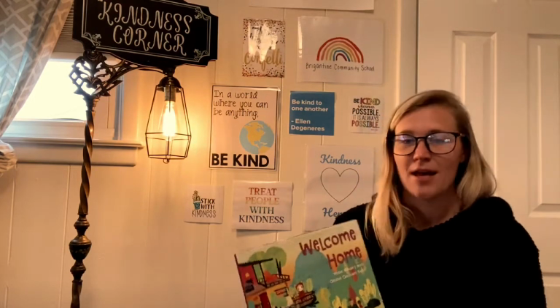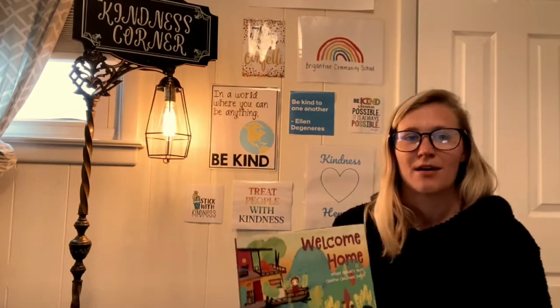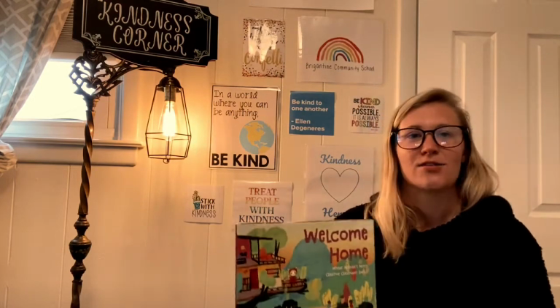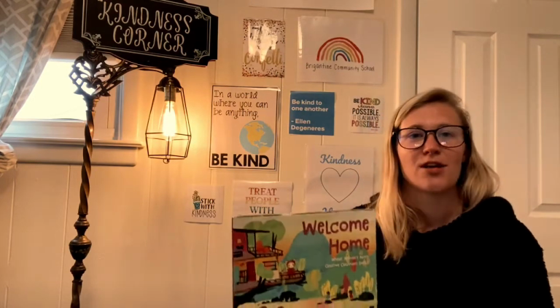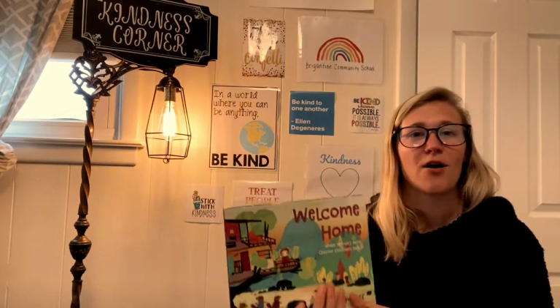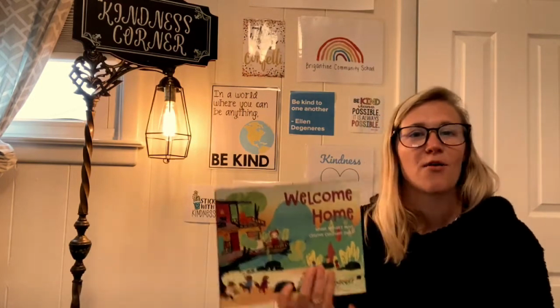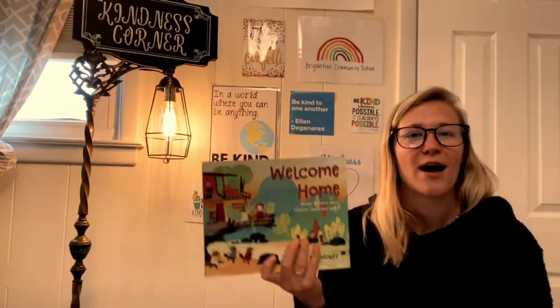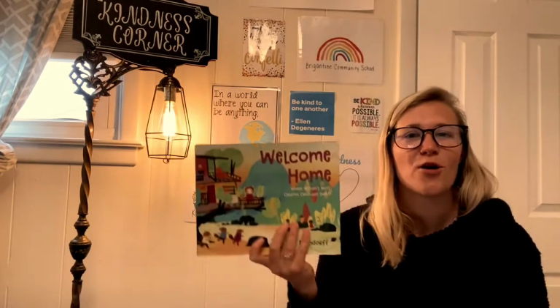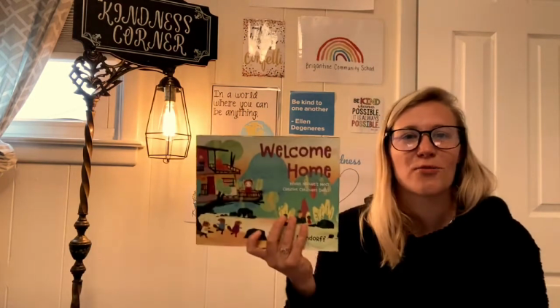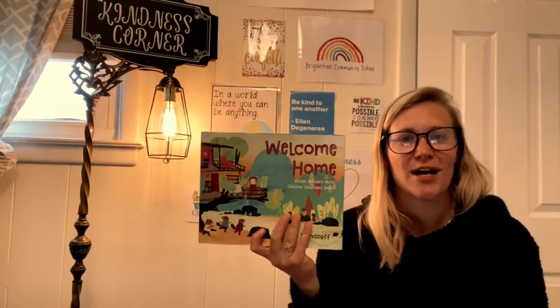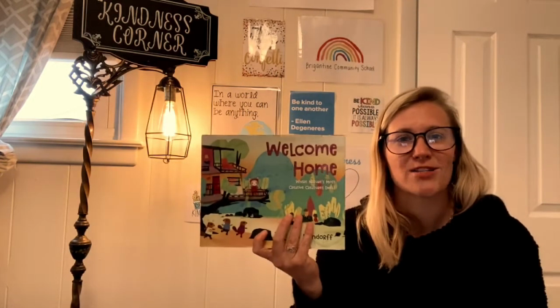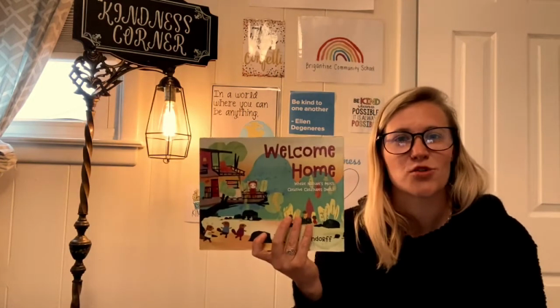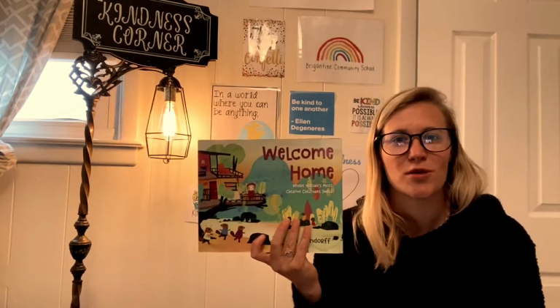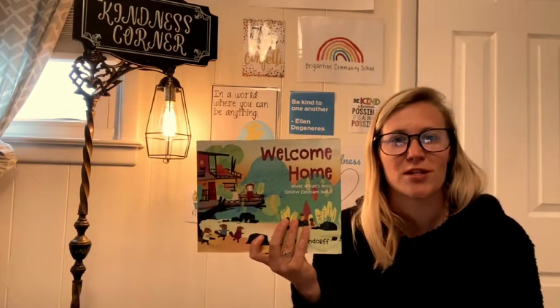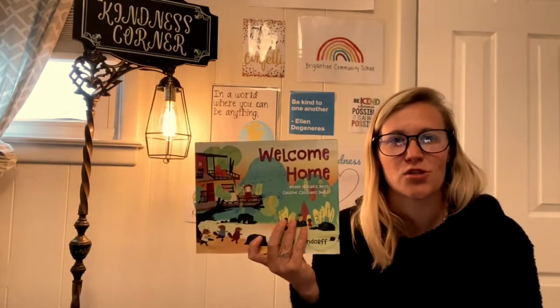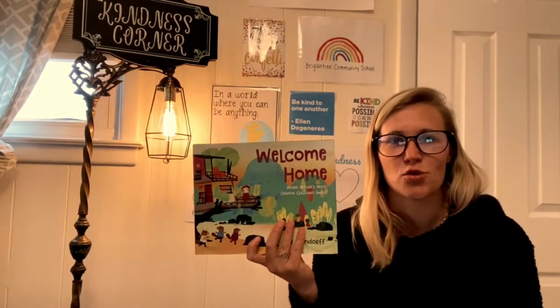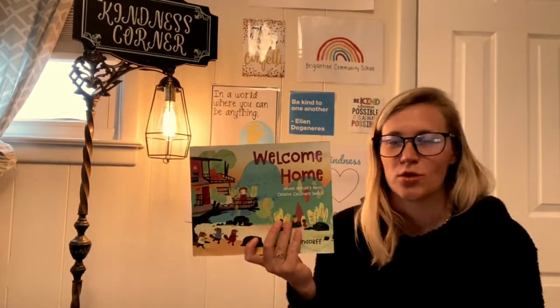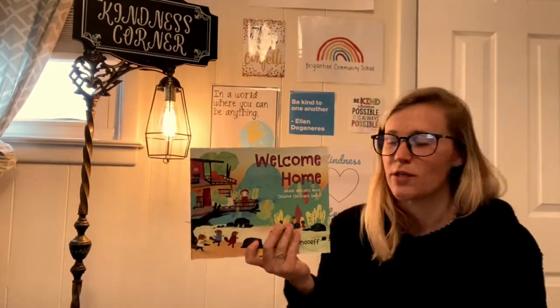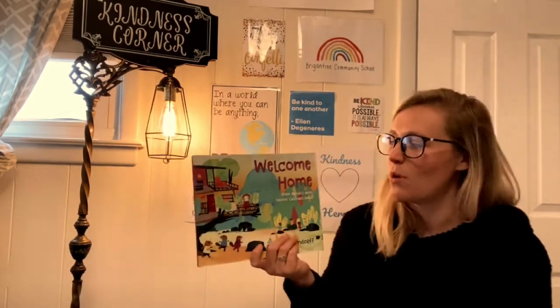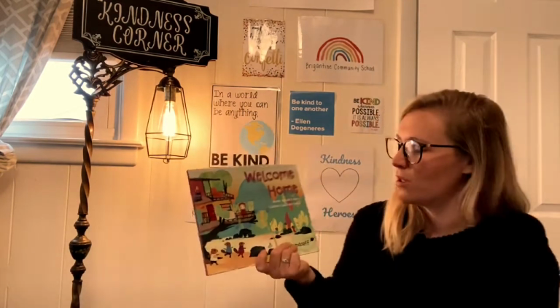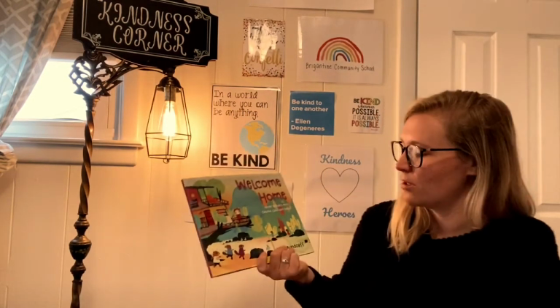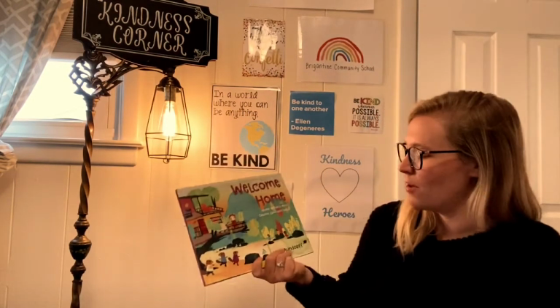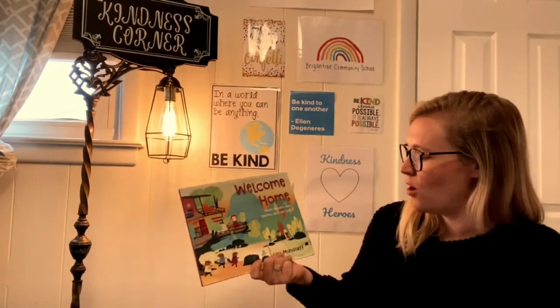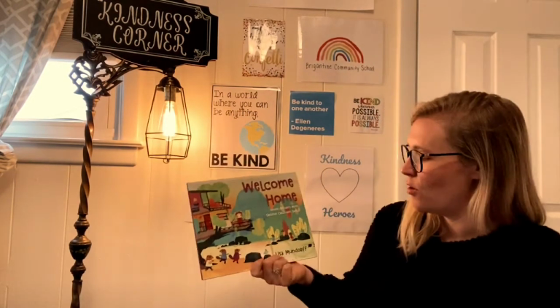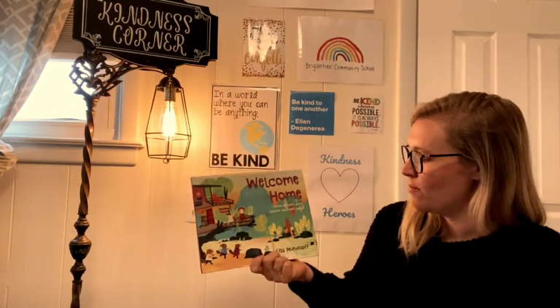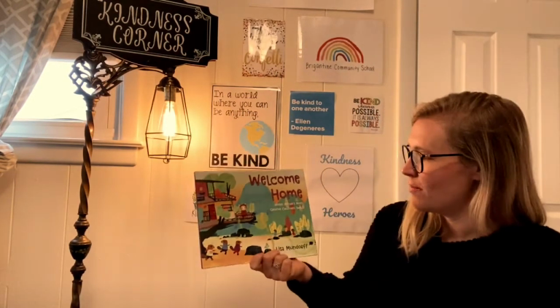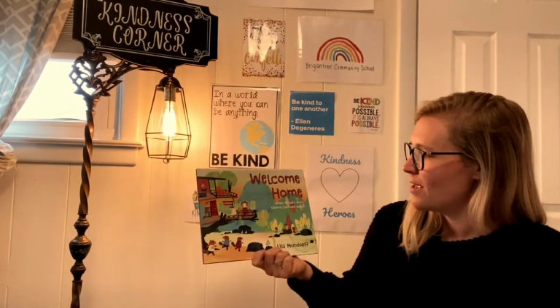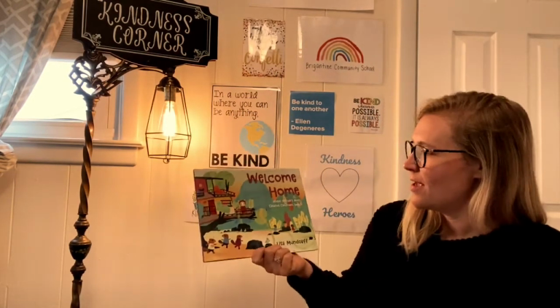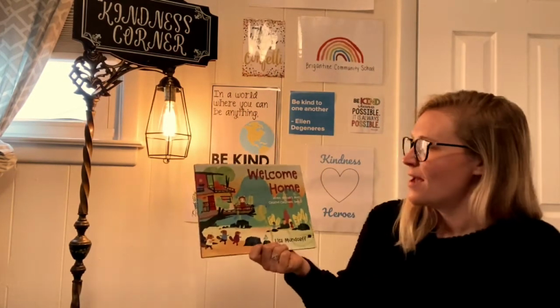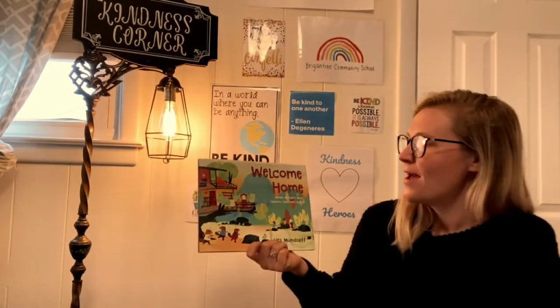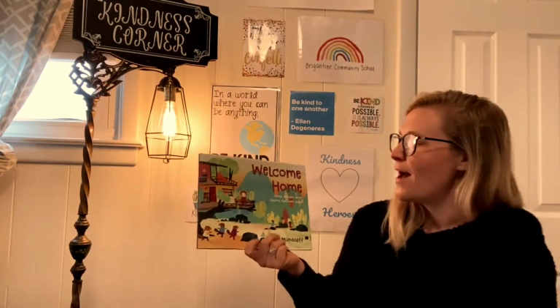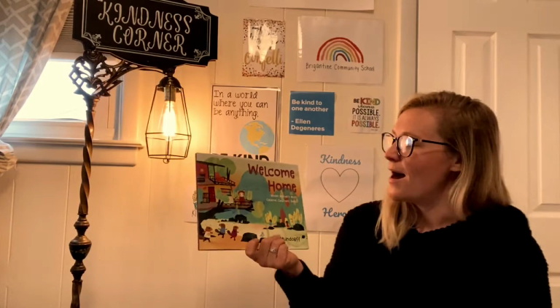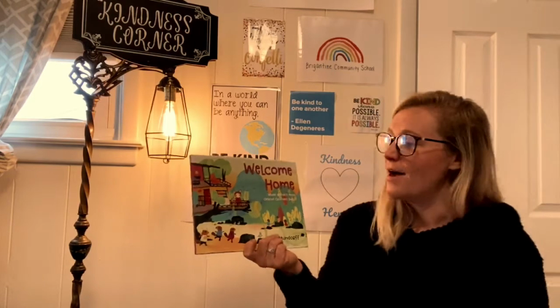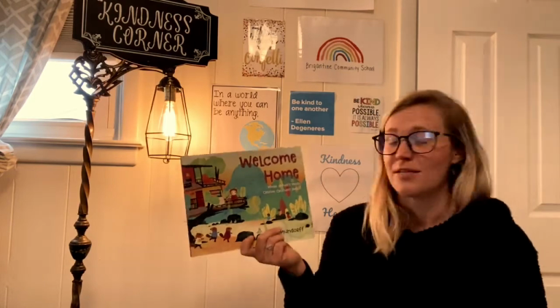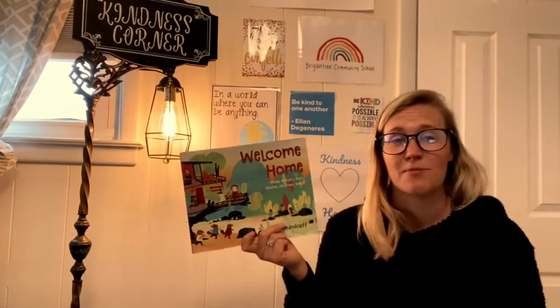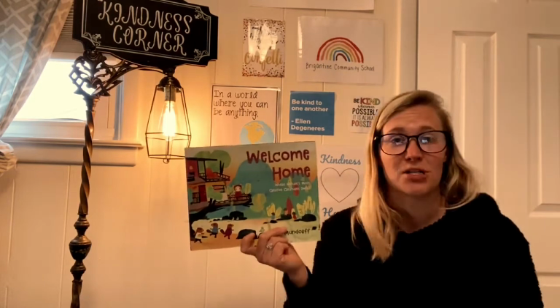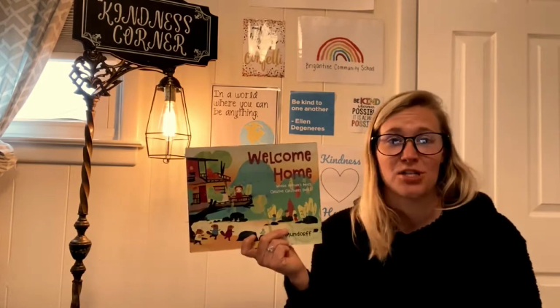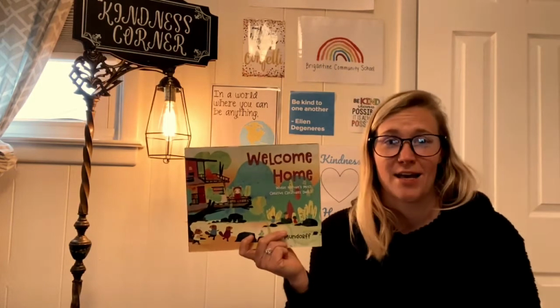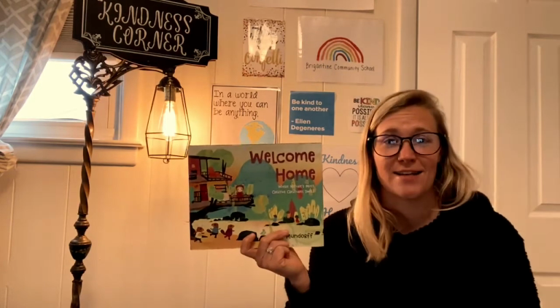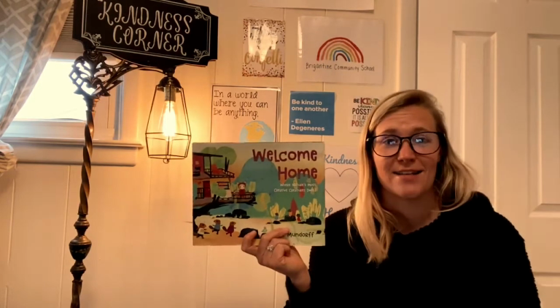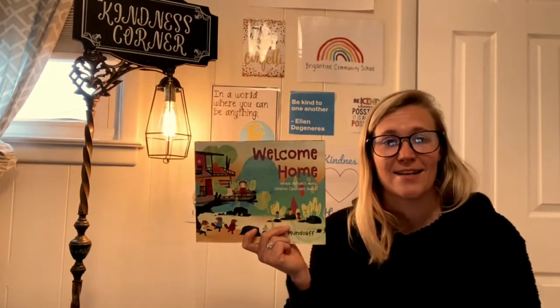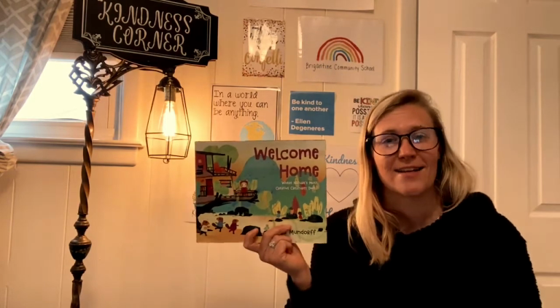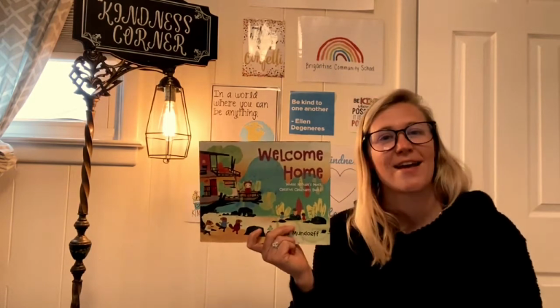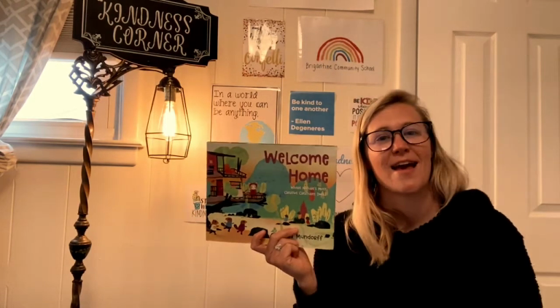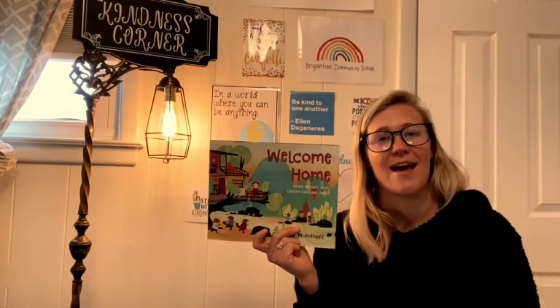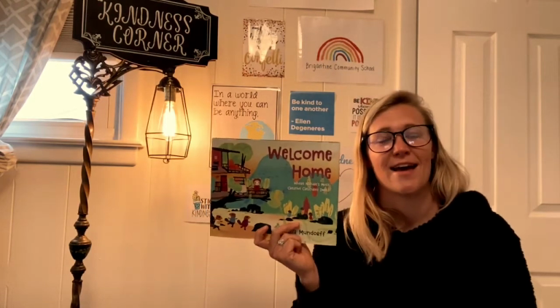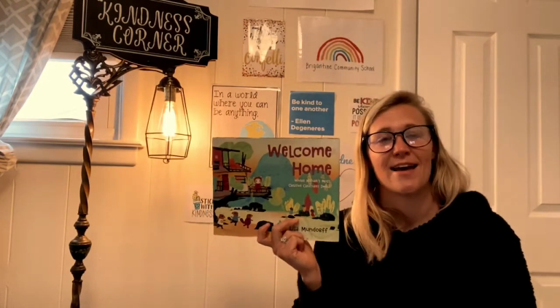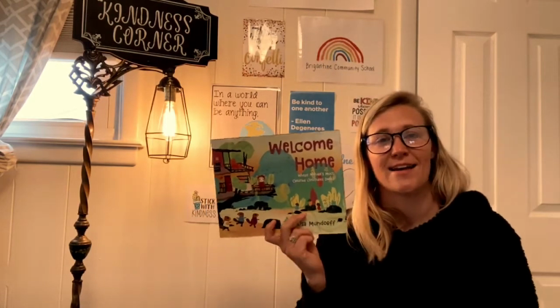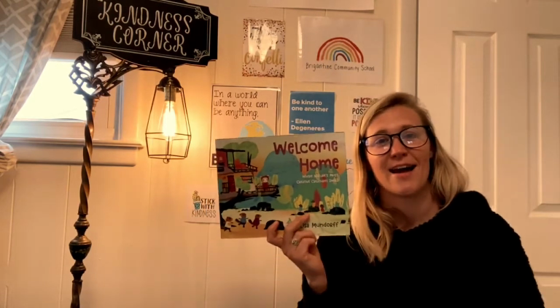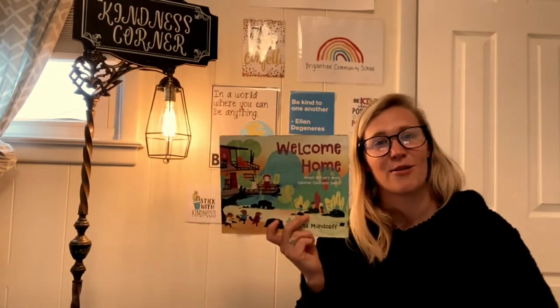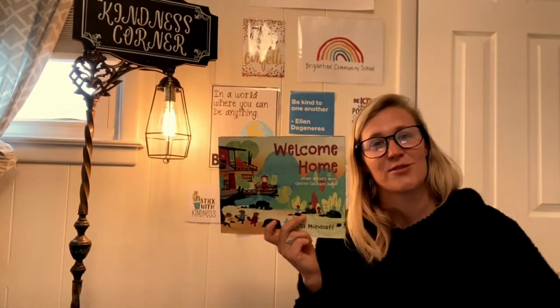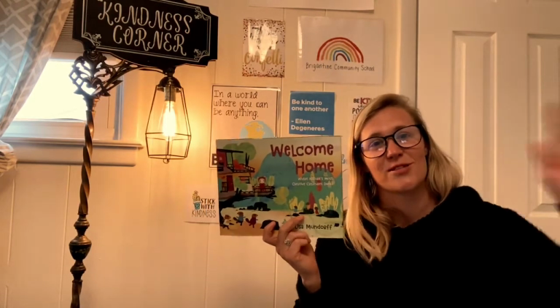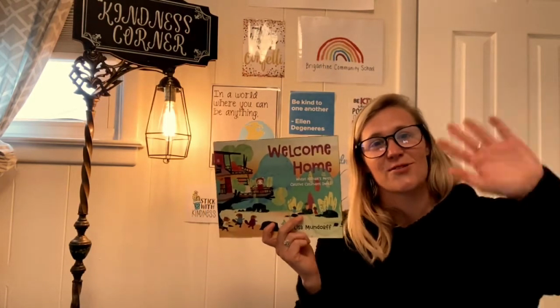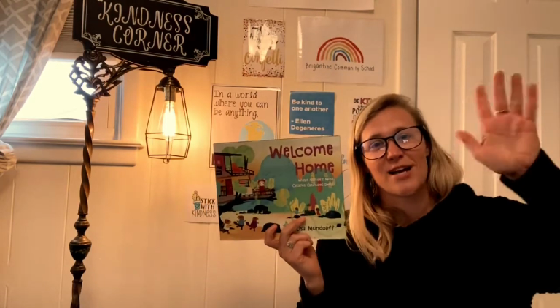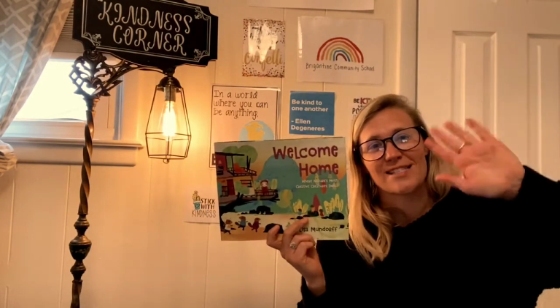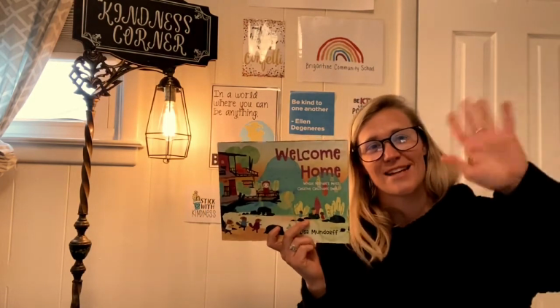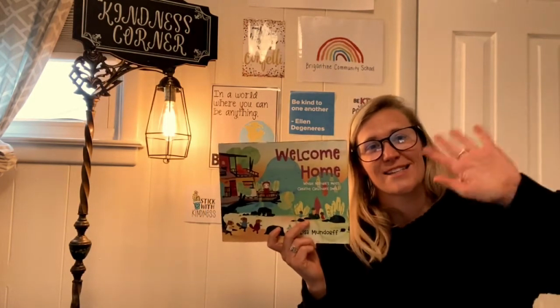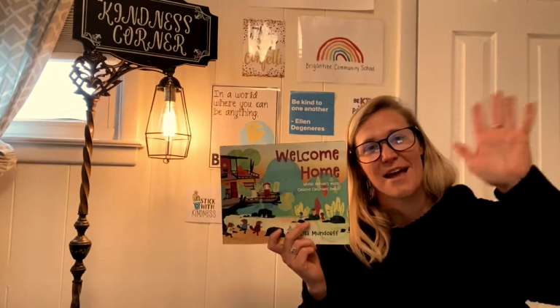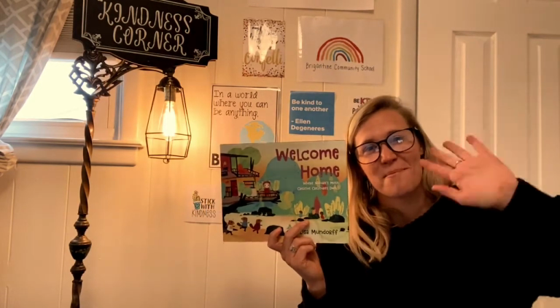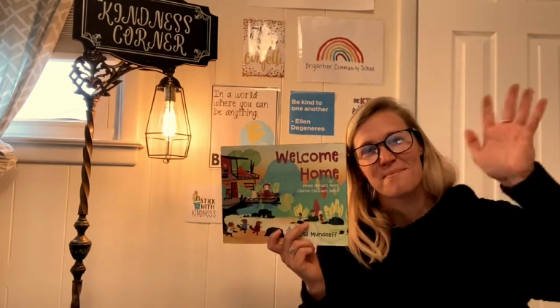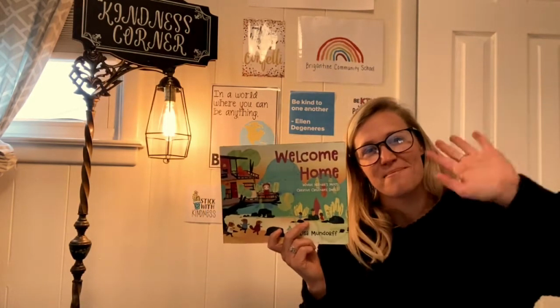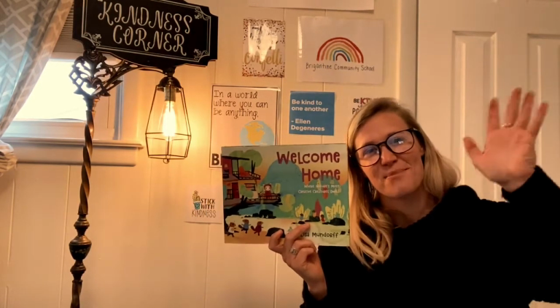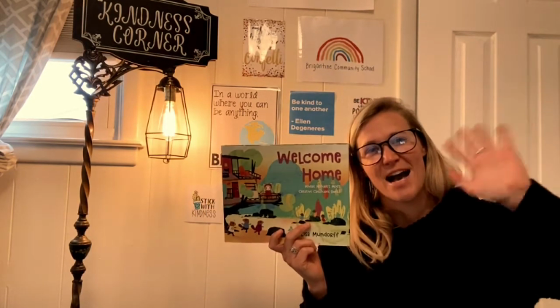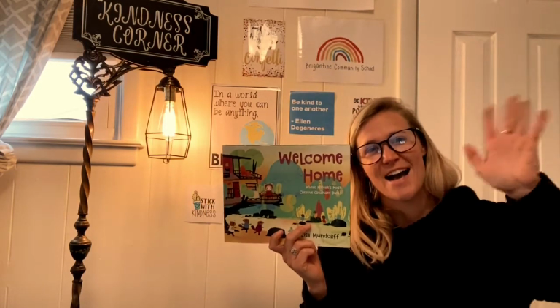I hope you guys enjoyed this story, 'Welcome Home,' as much as I did. I will see you guys next time — bye bye!